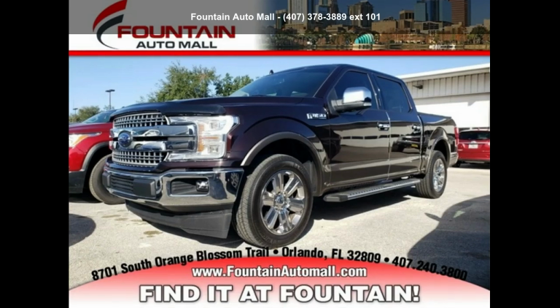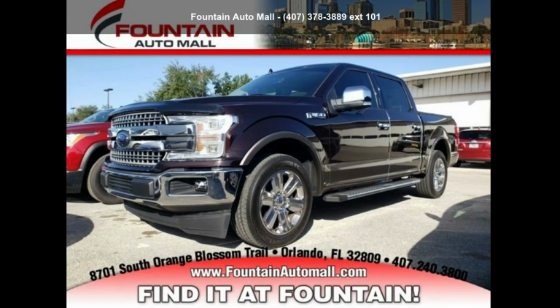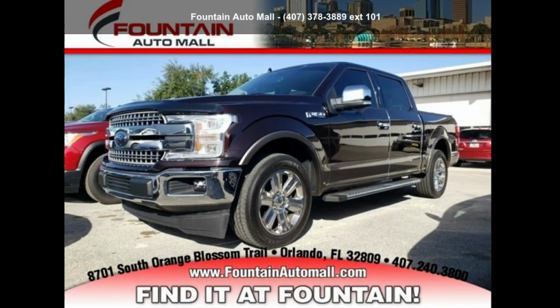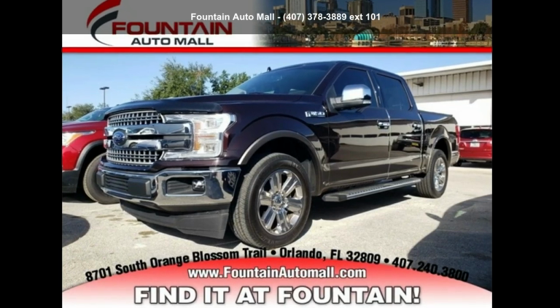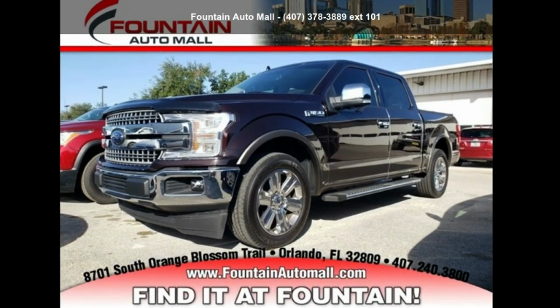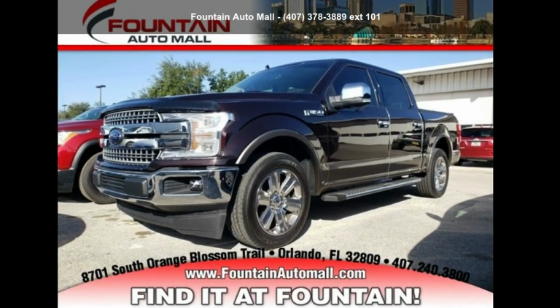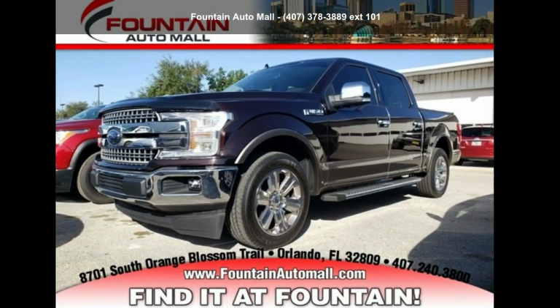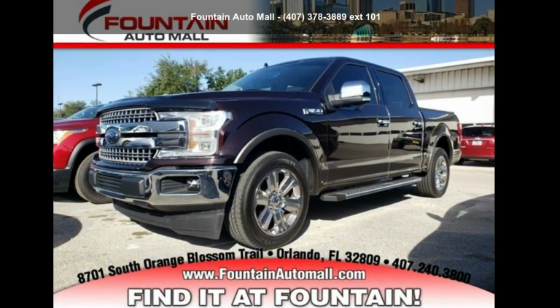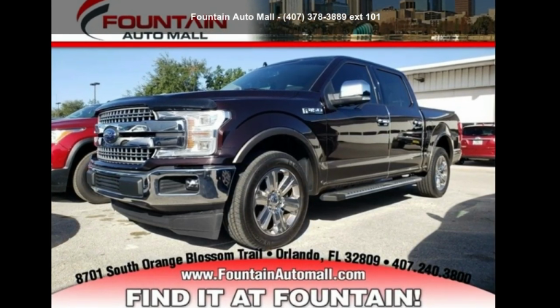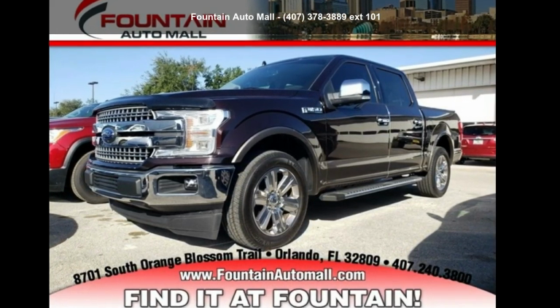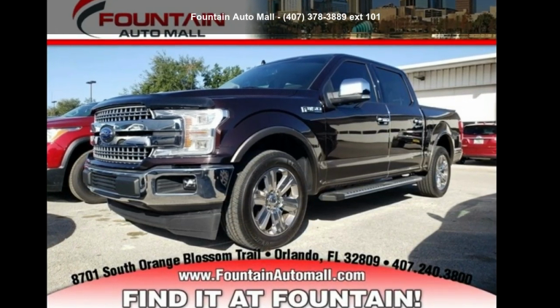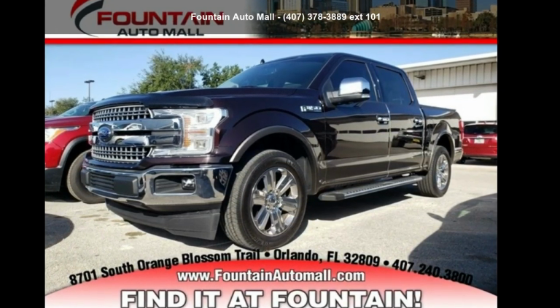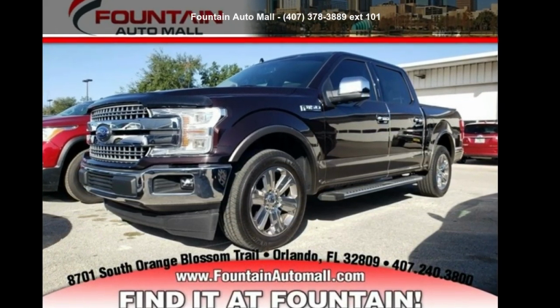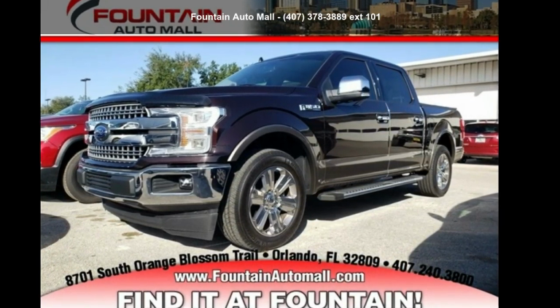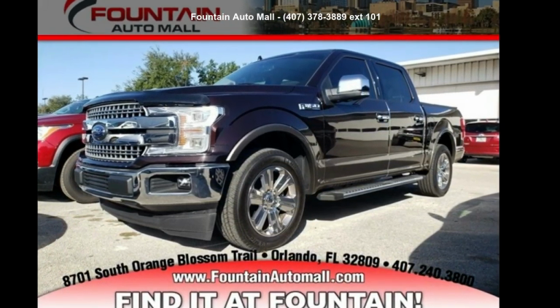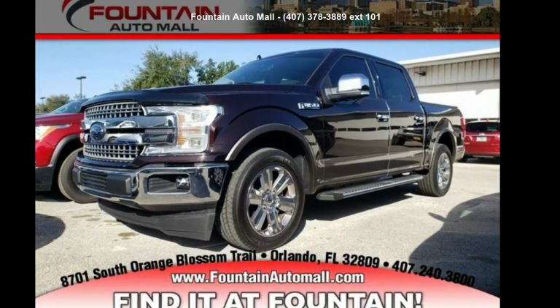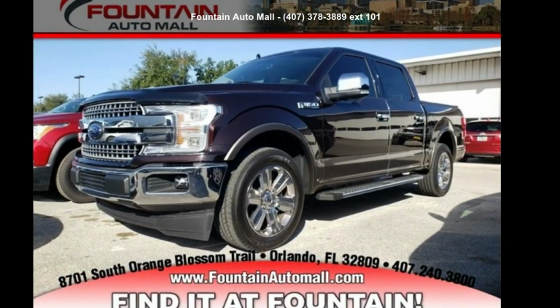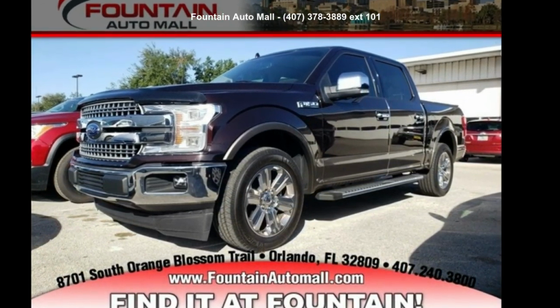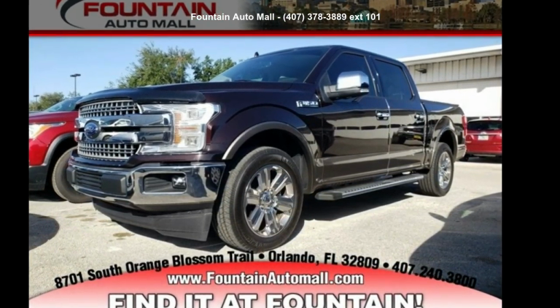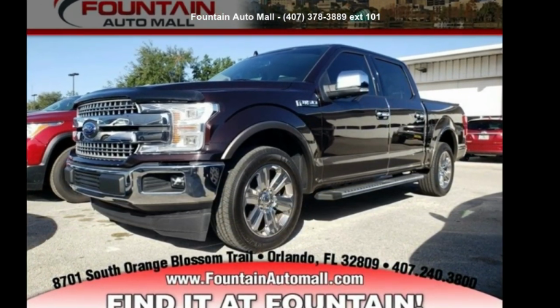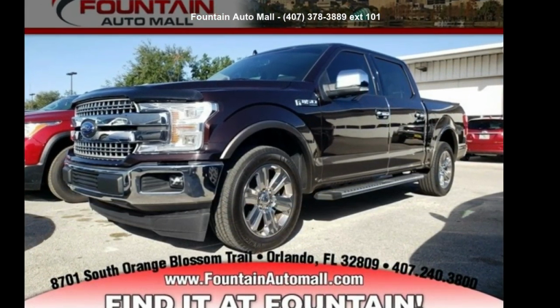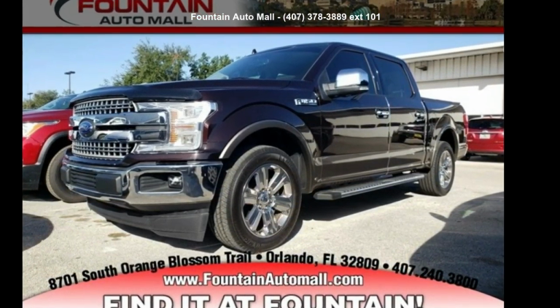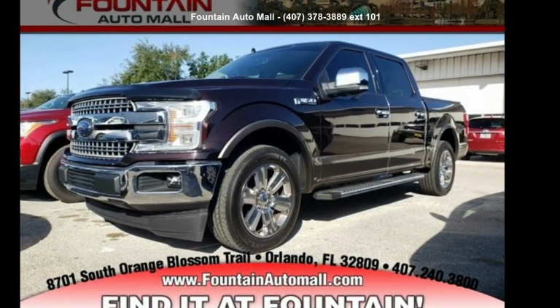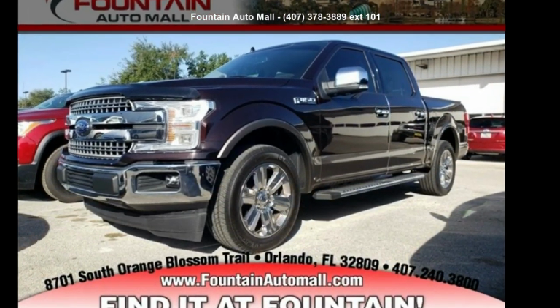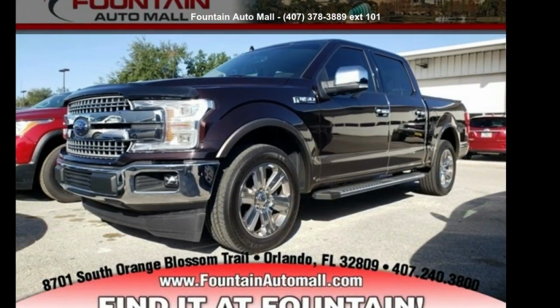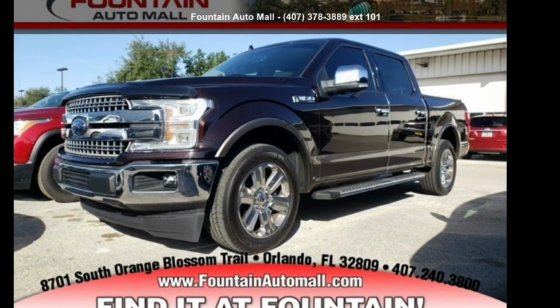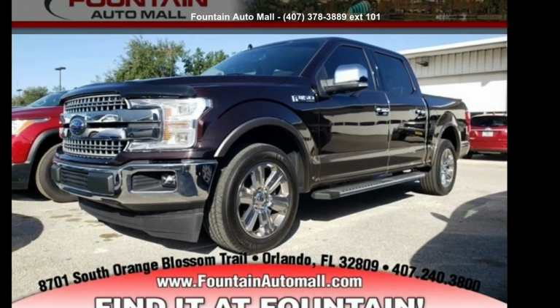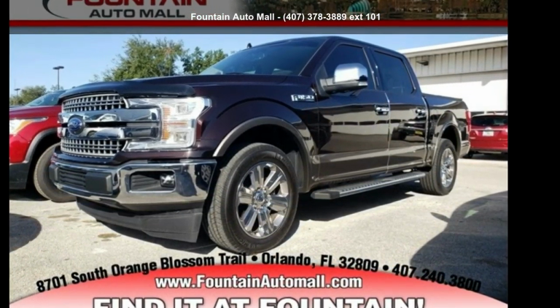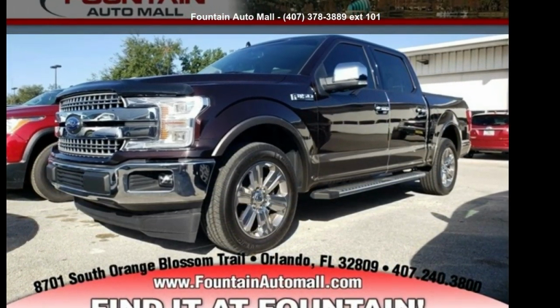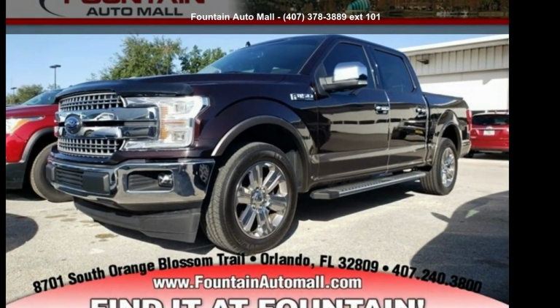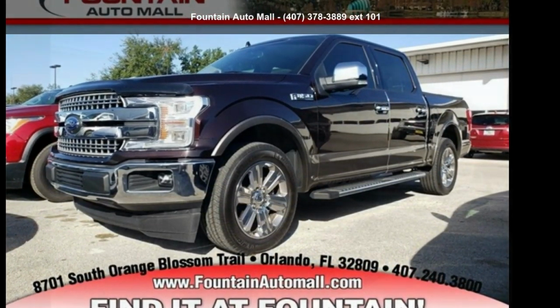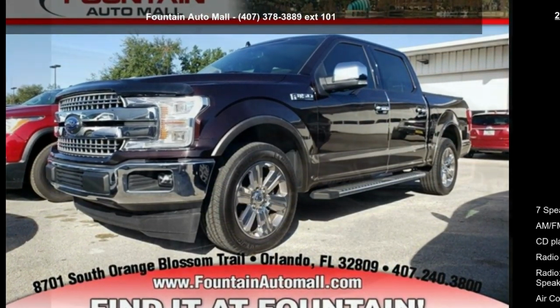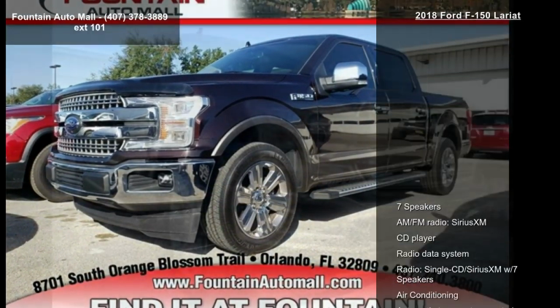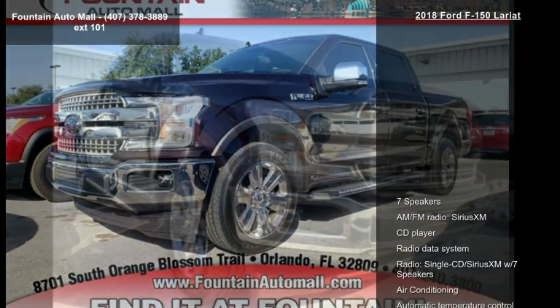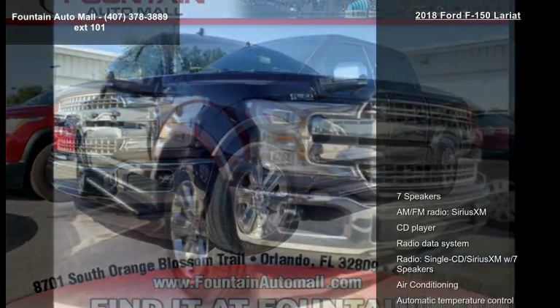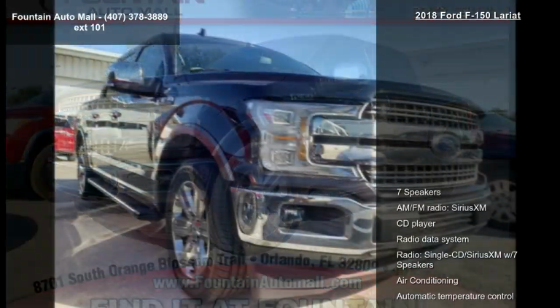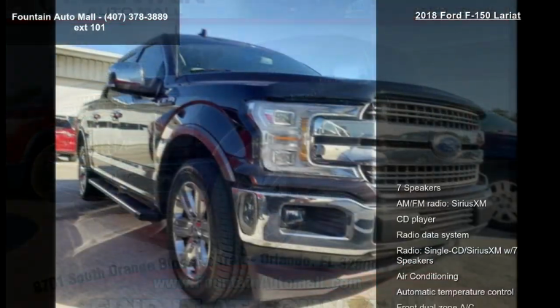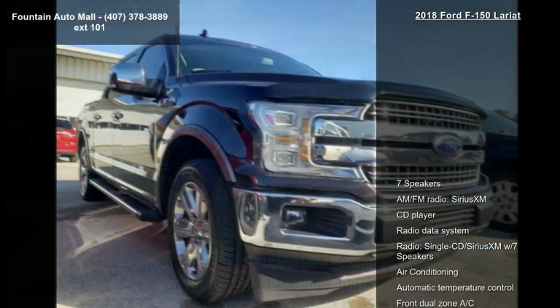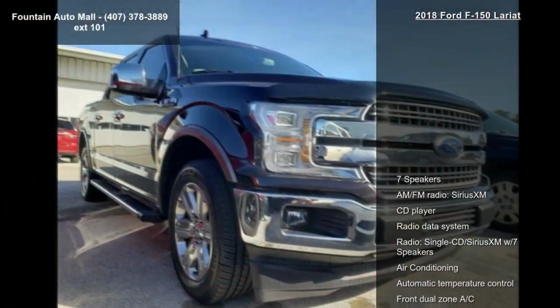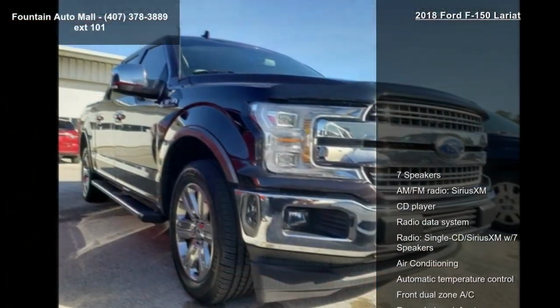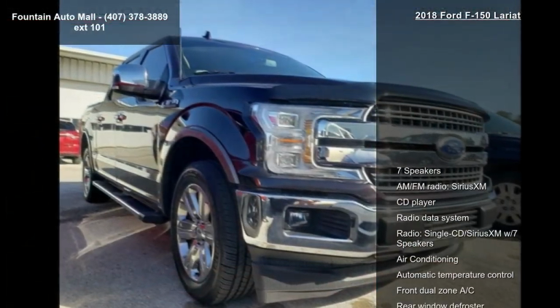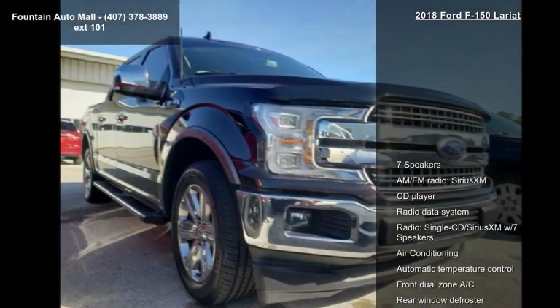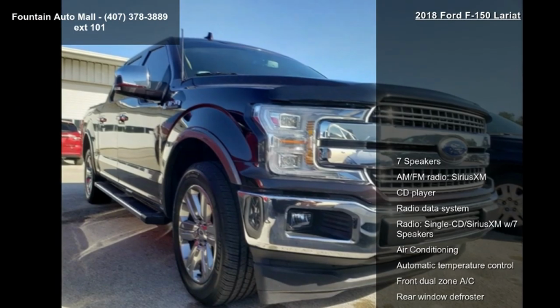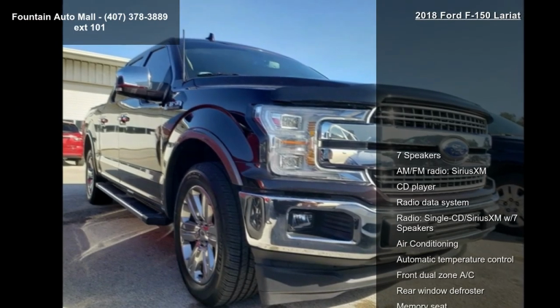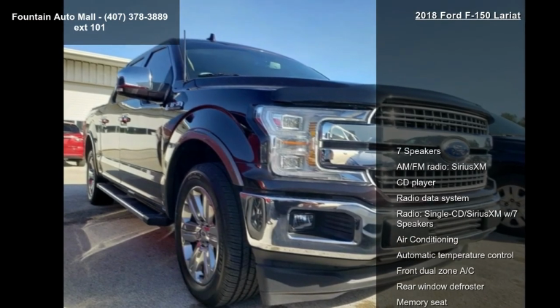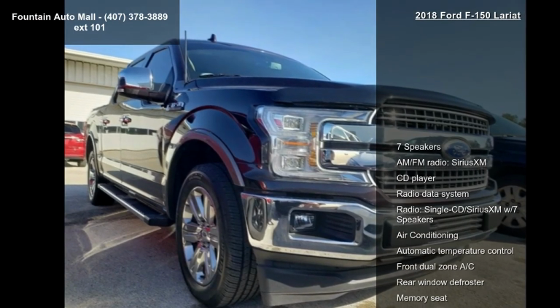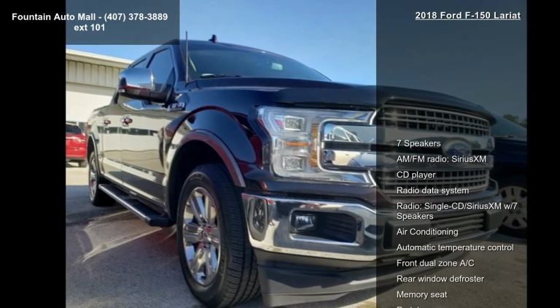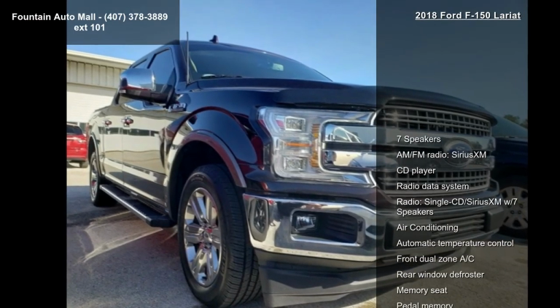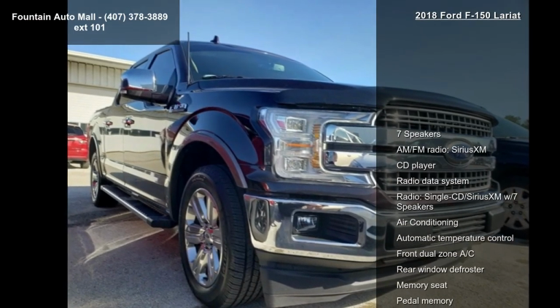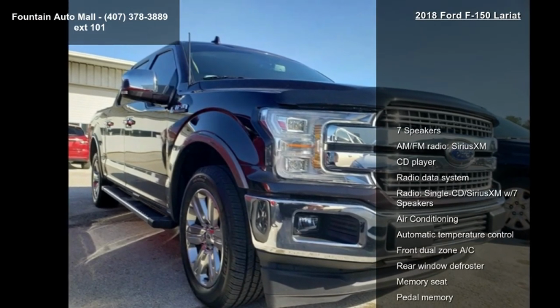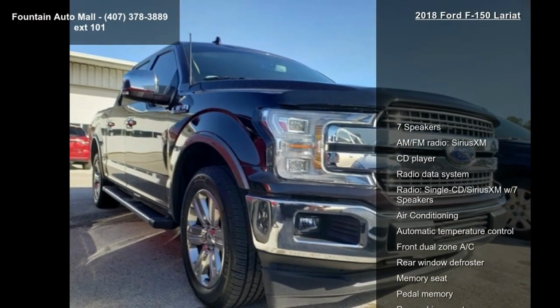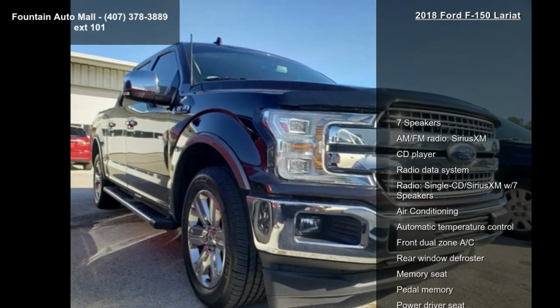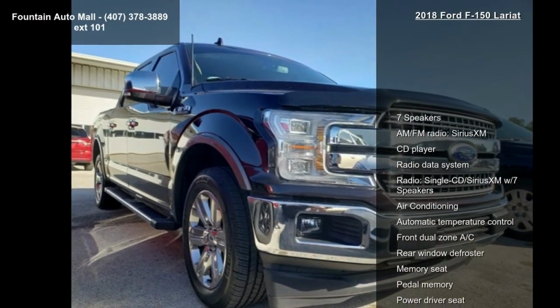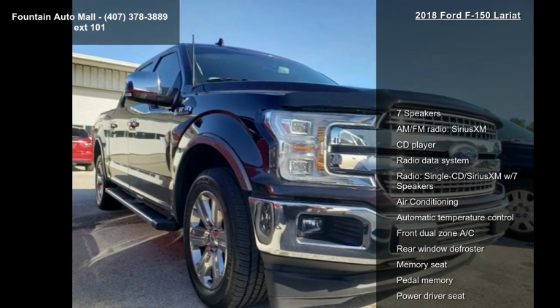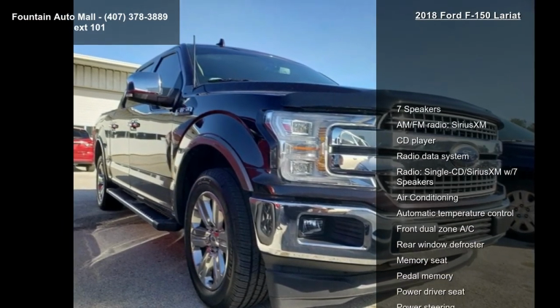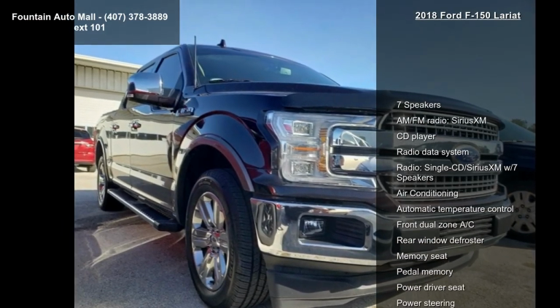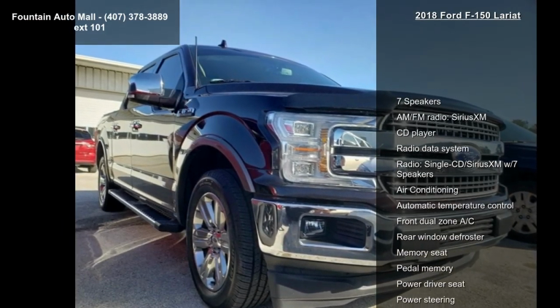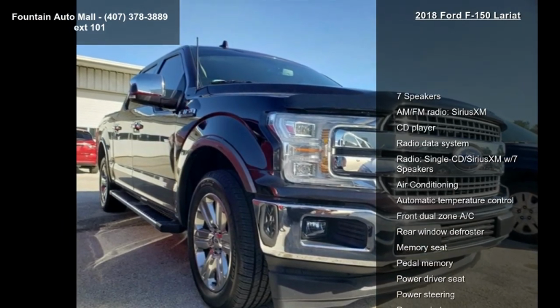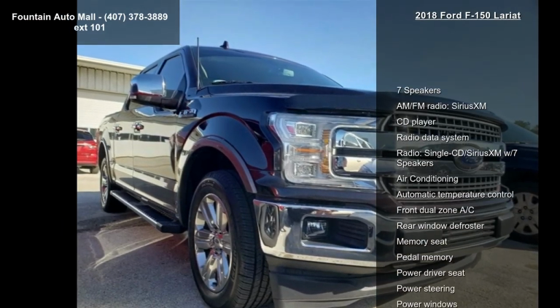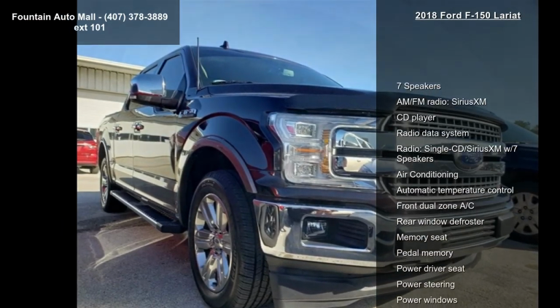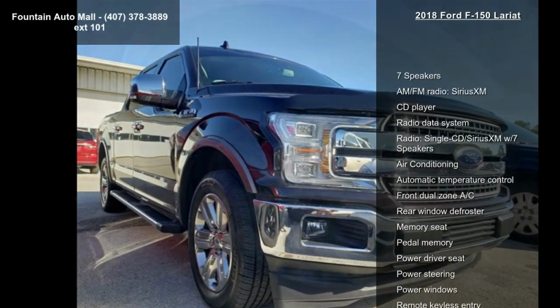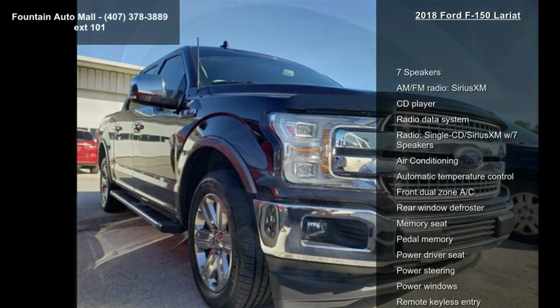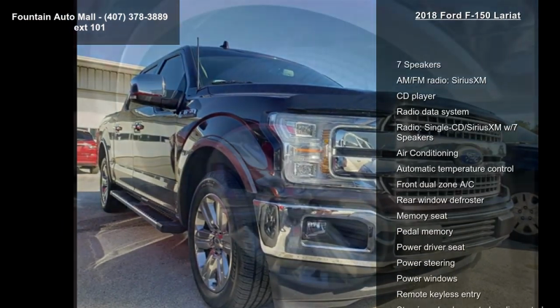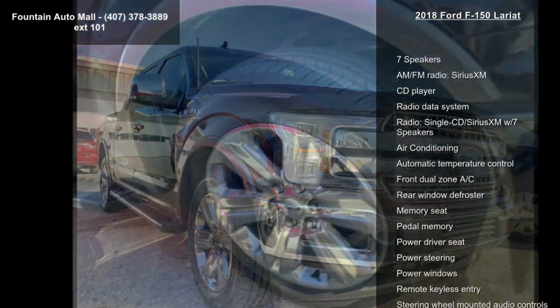Imagine yourself in this Ford 2018 F-150 Lariat. If you are looking for a first-rate auto, this one could be yours today.